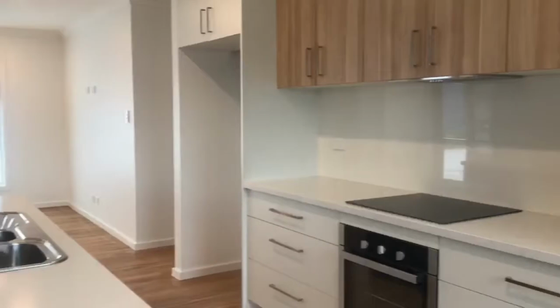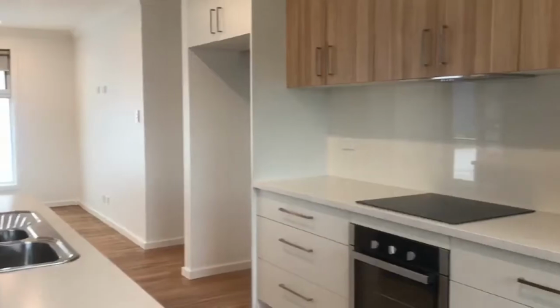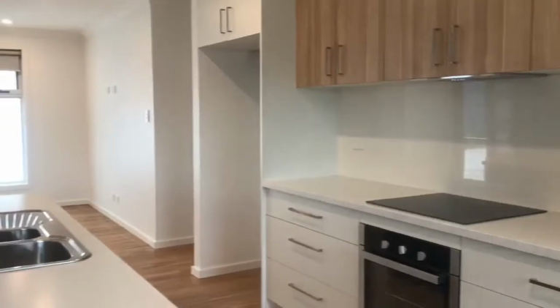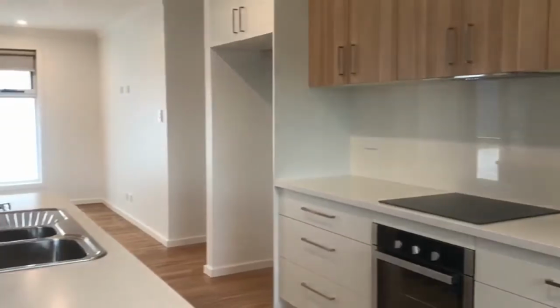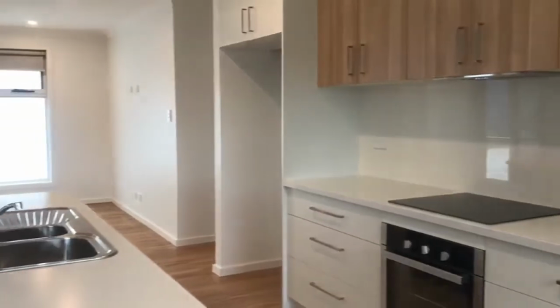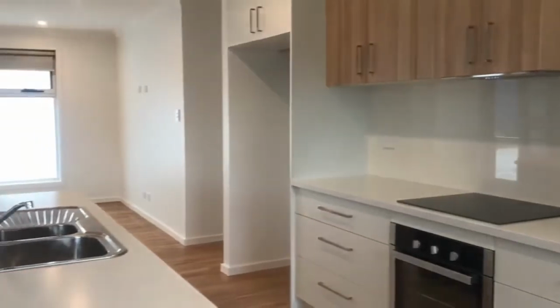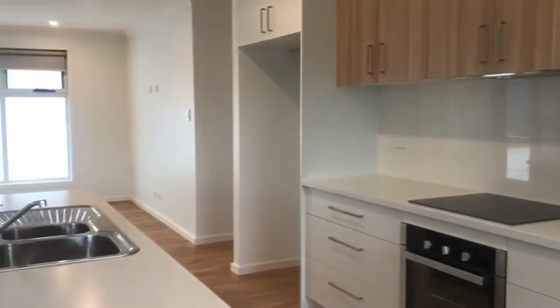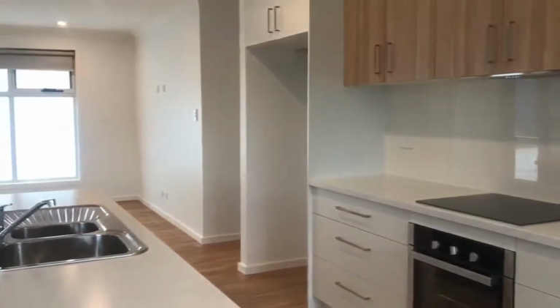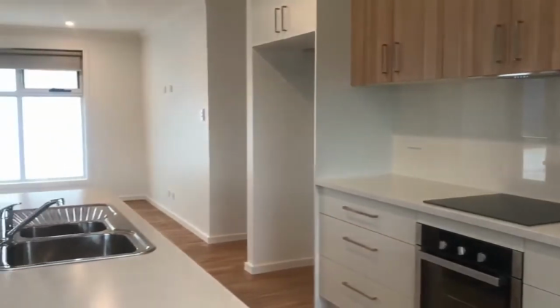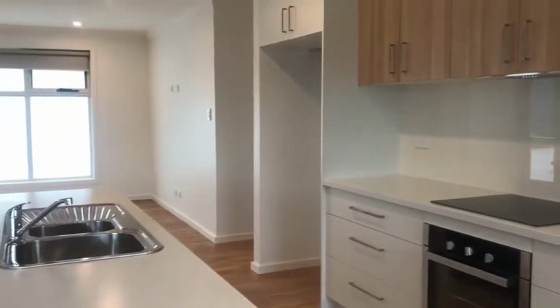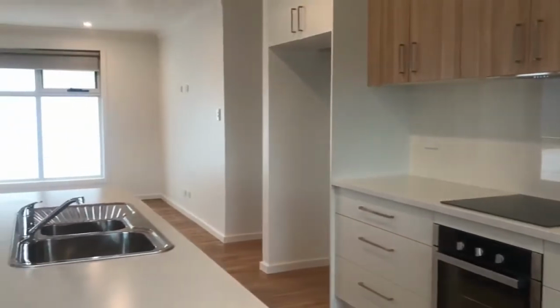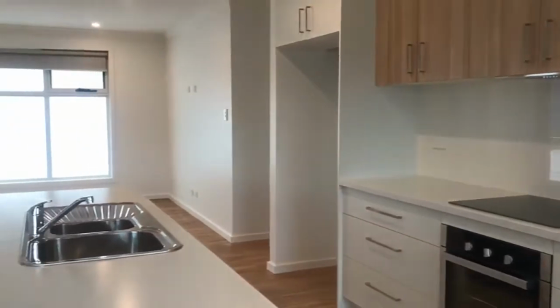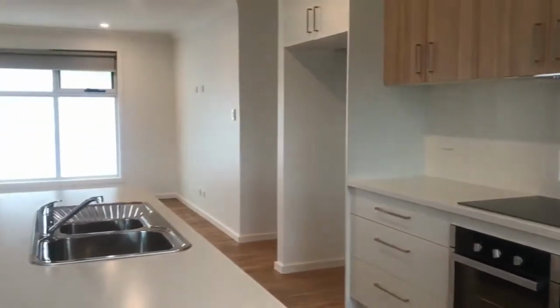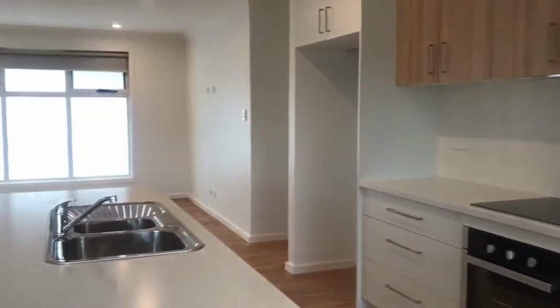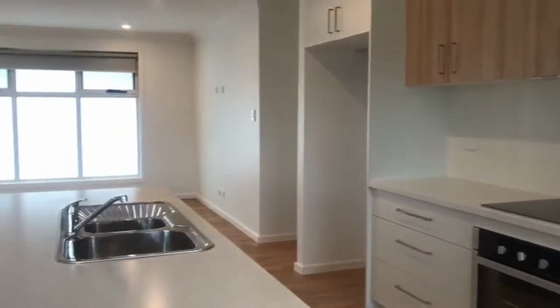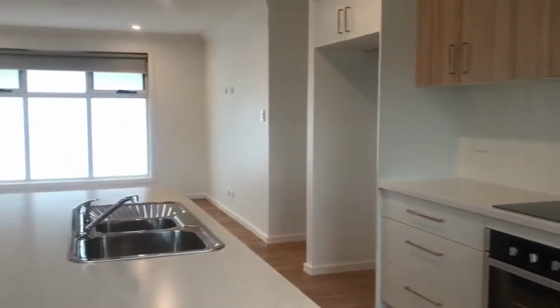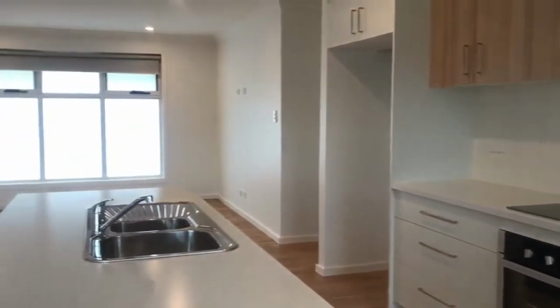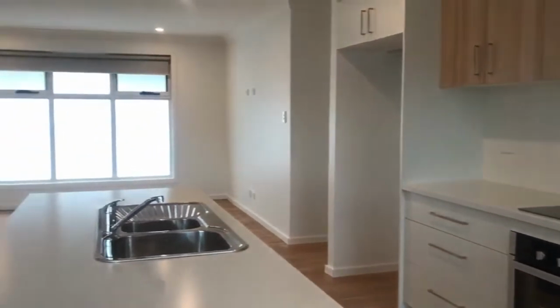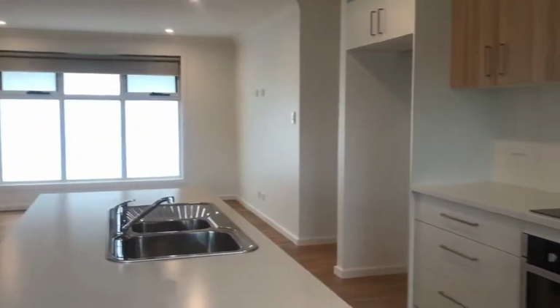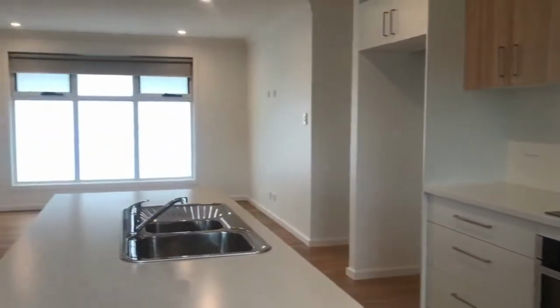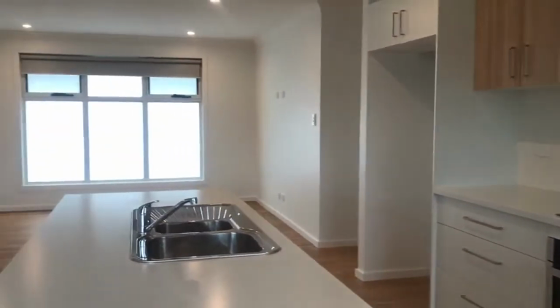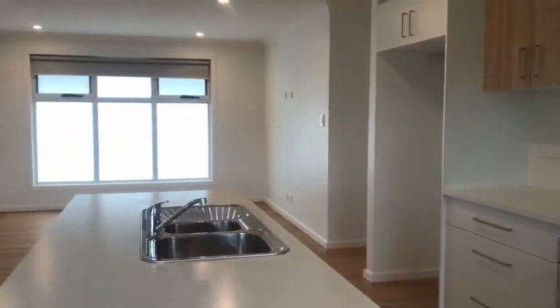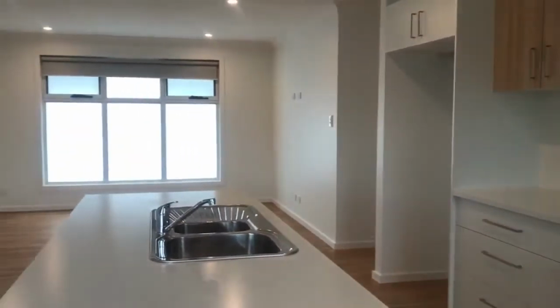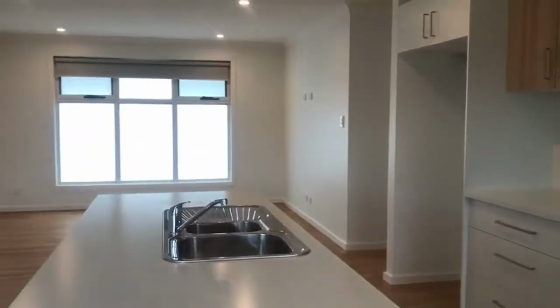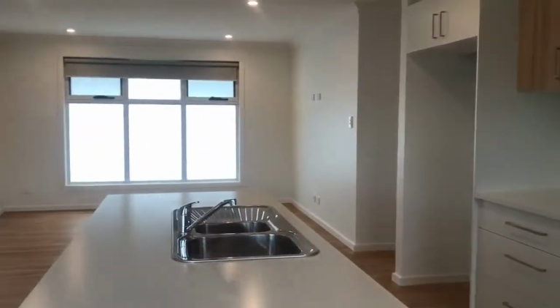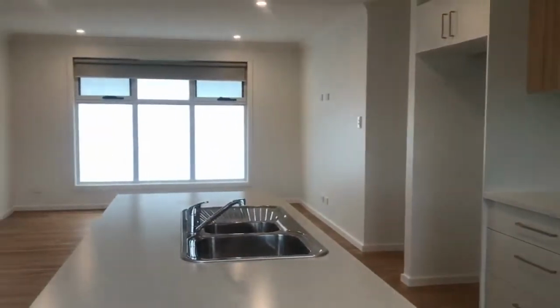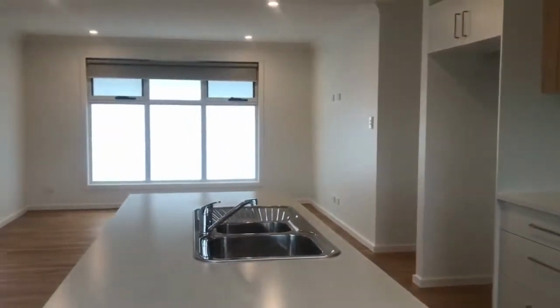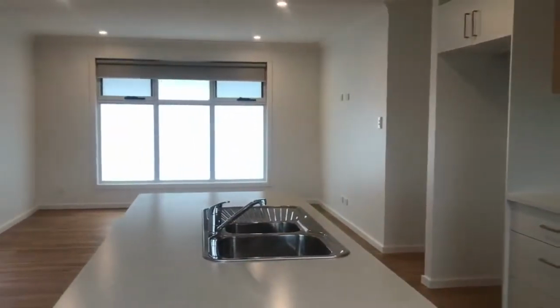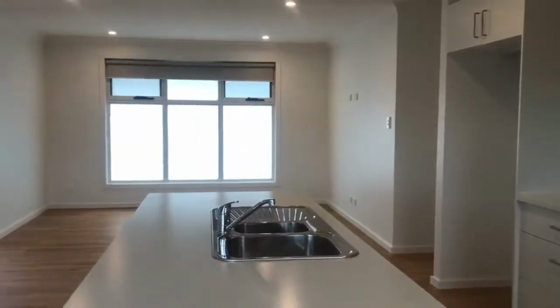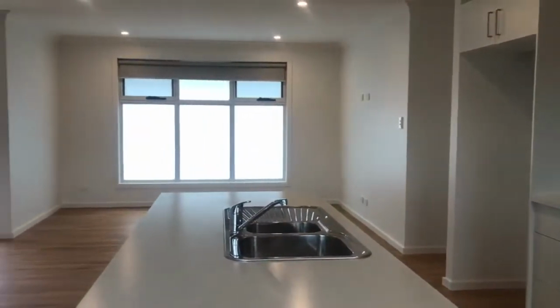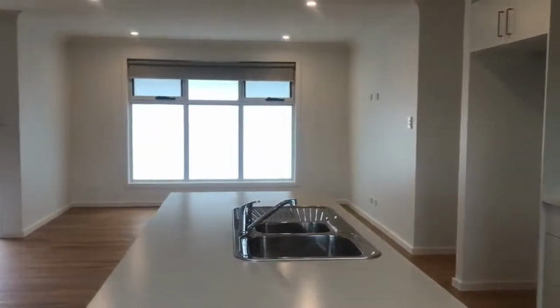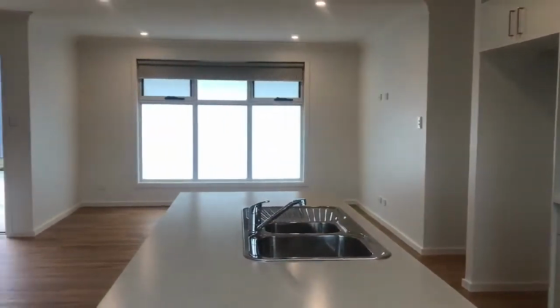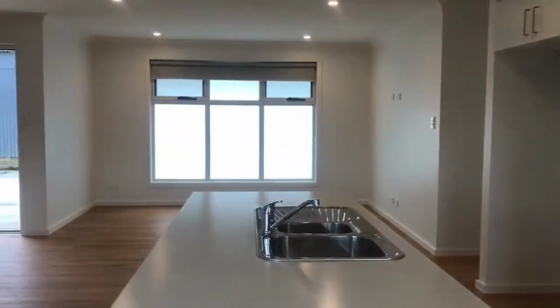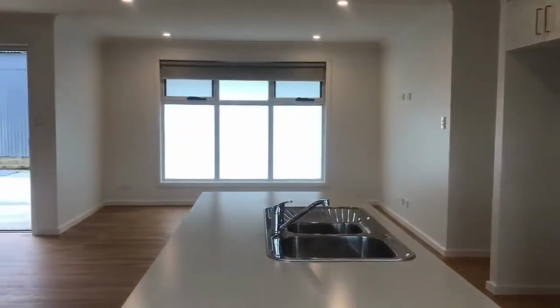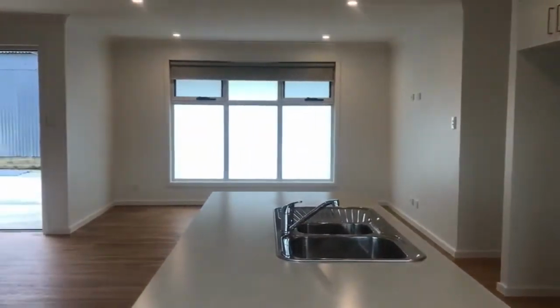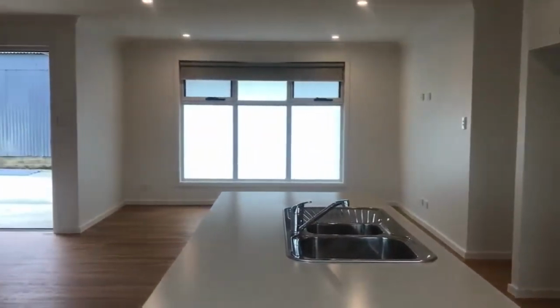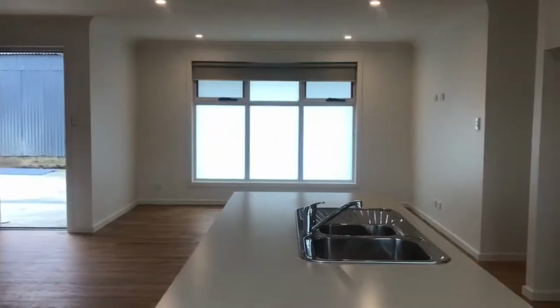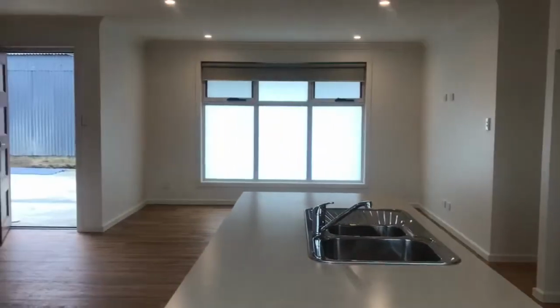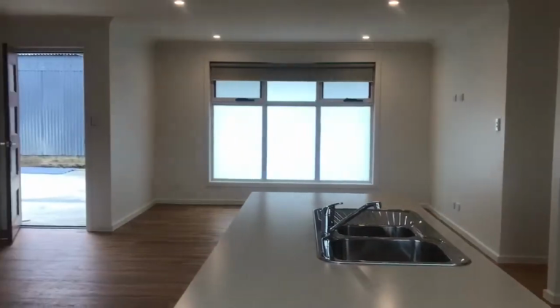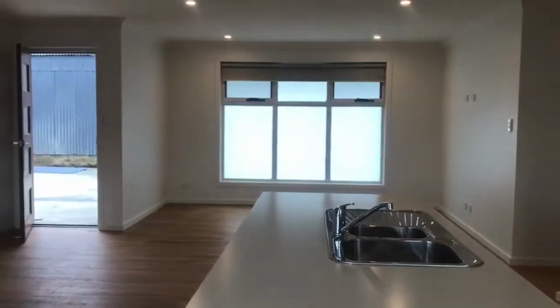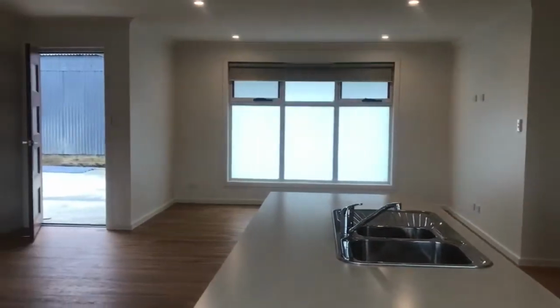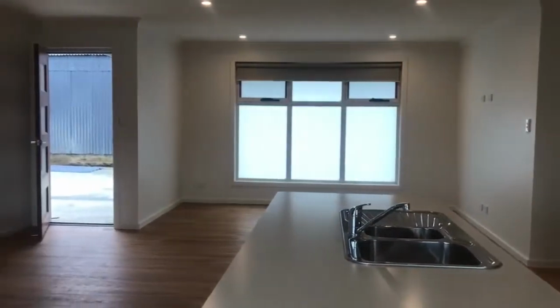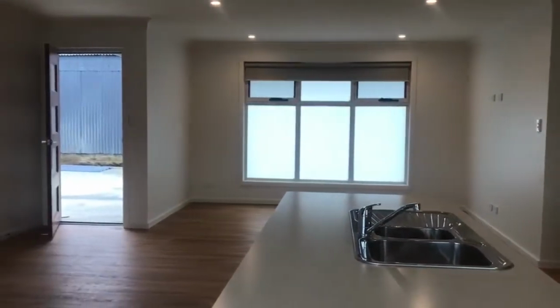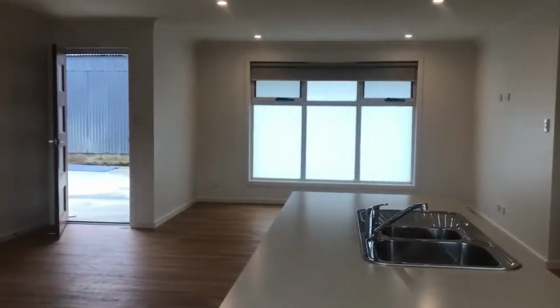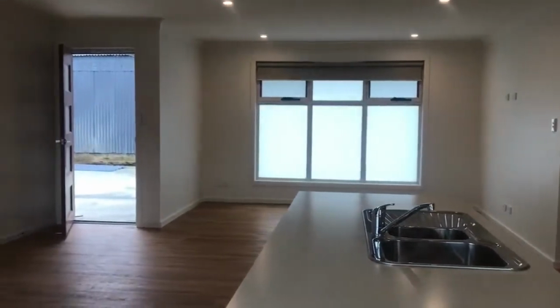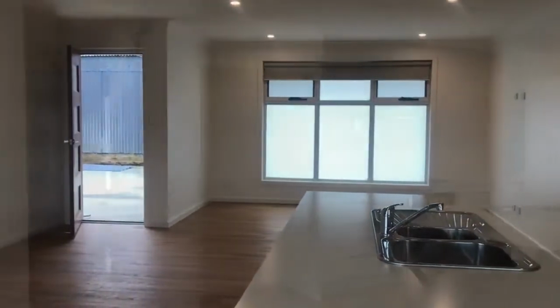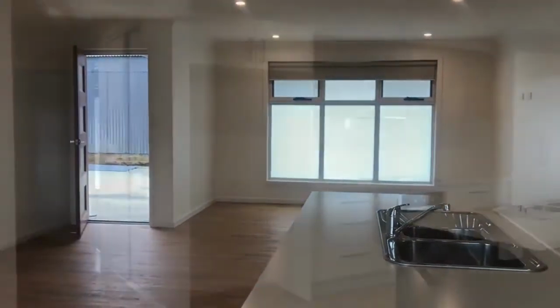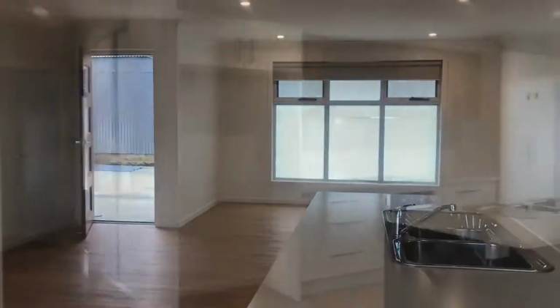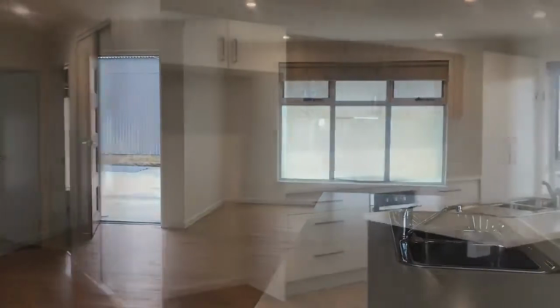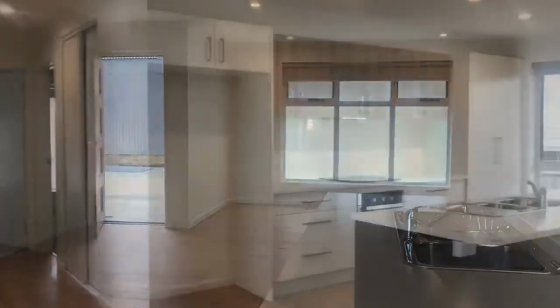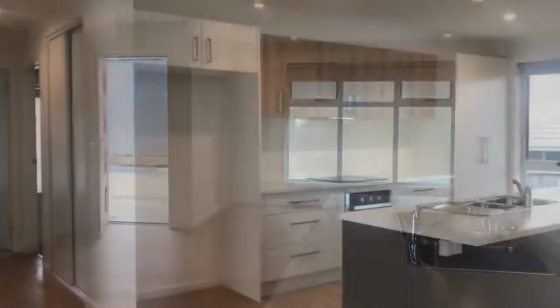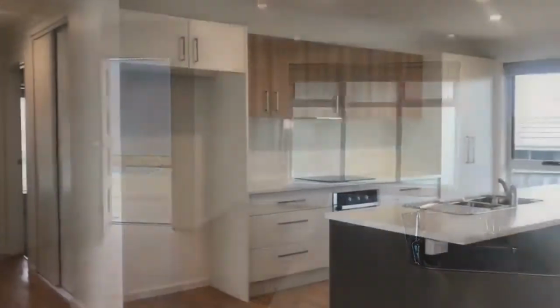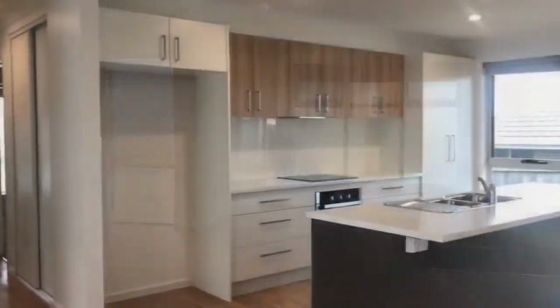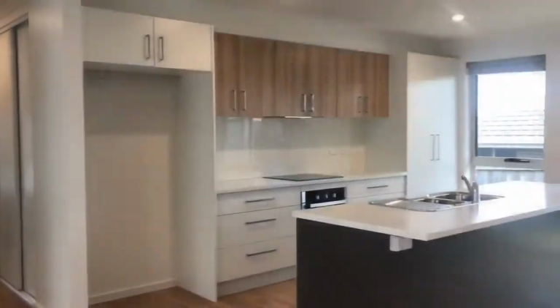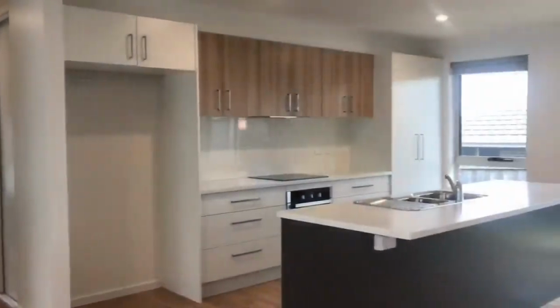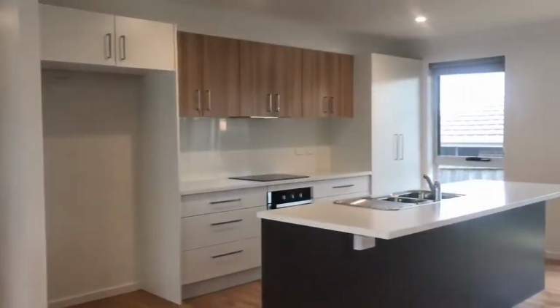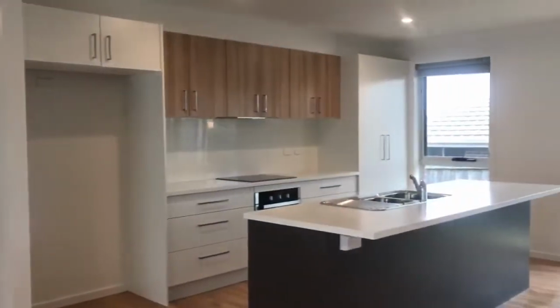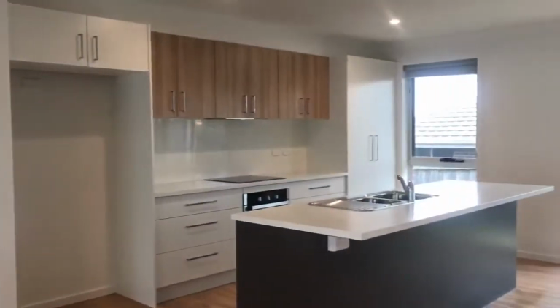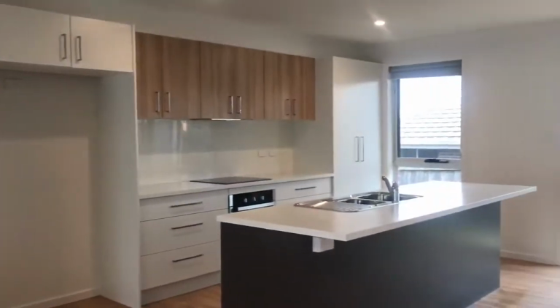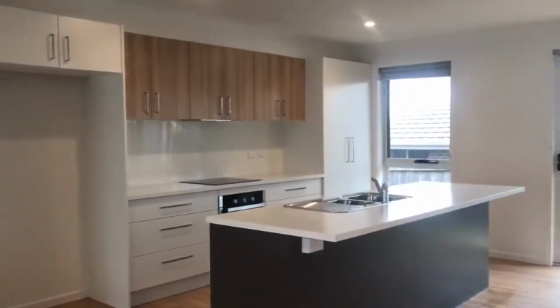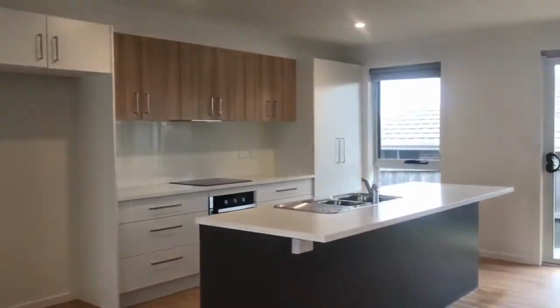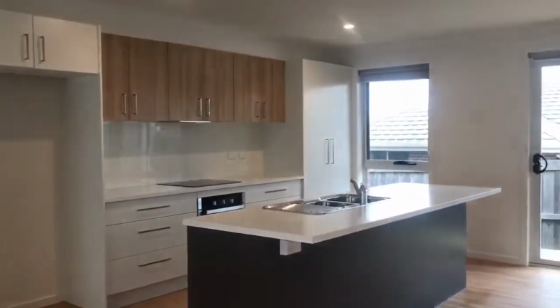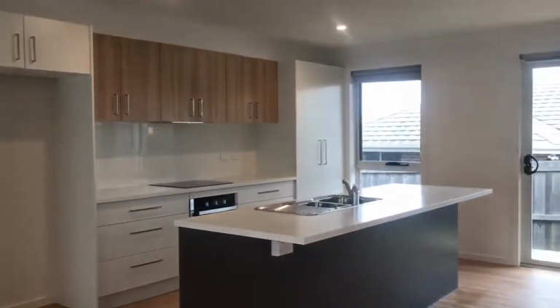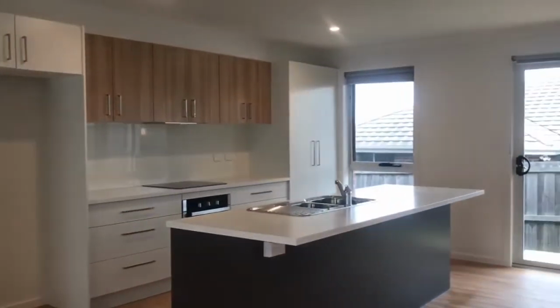Open plan living with a galley-style kitchen that features dishwasher and electric cooking, reverse cycle heating and cooling.